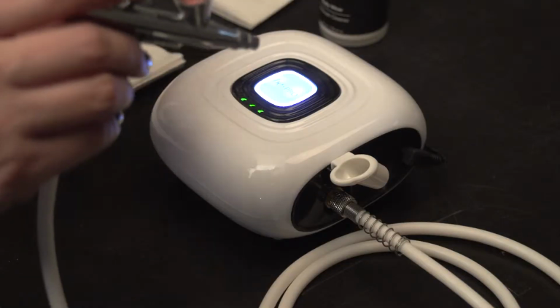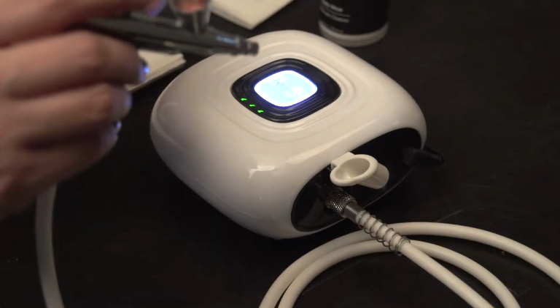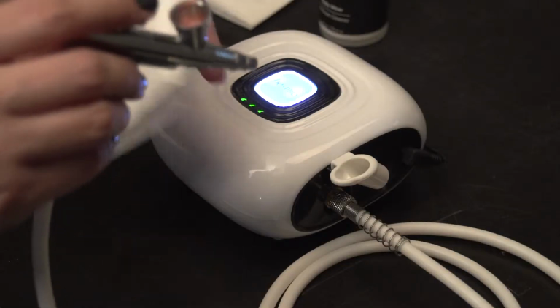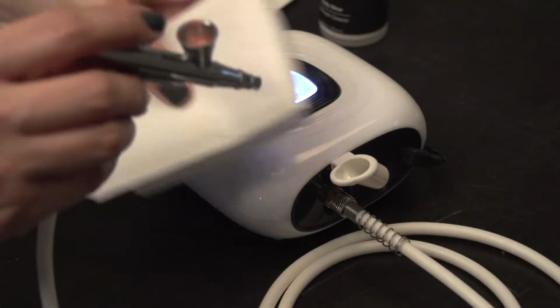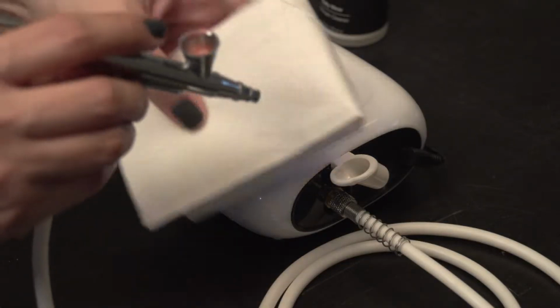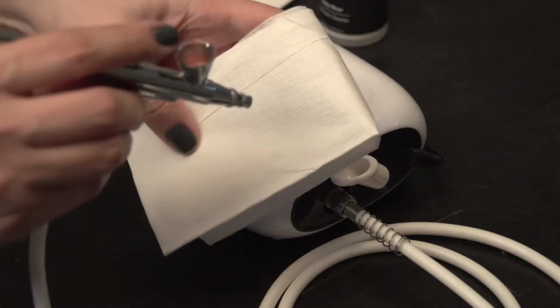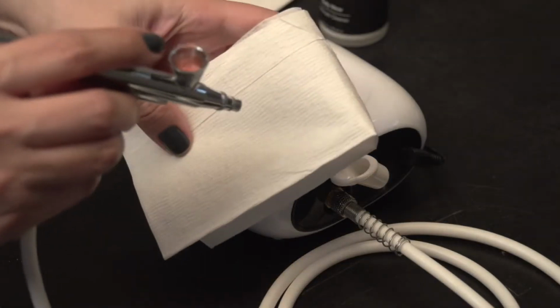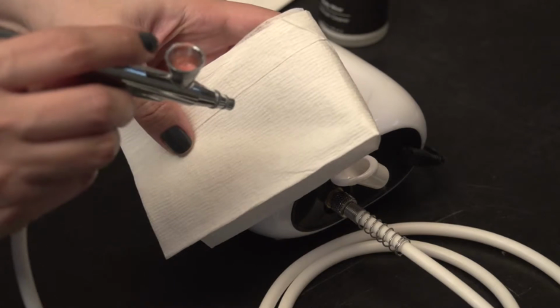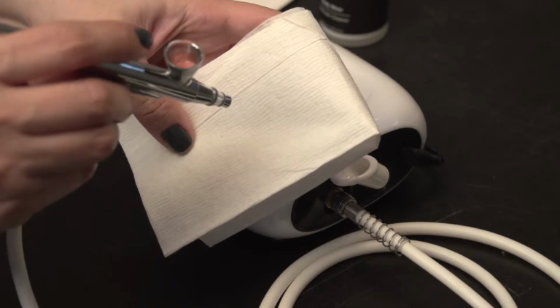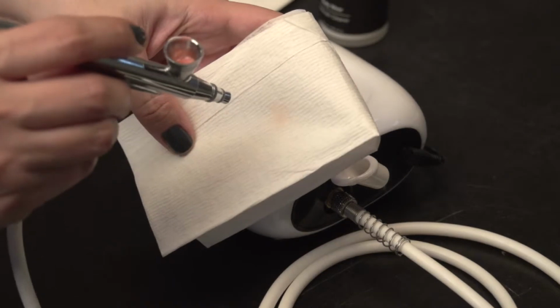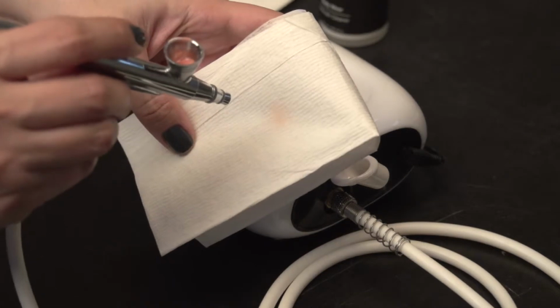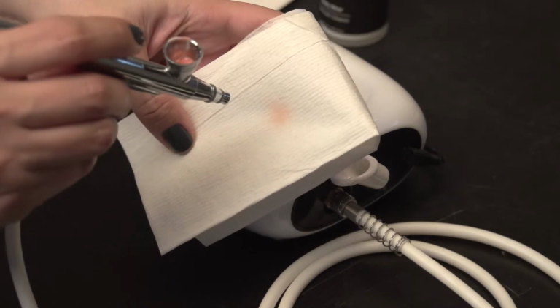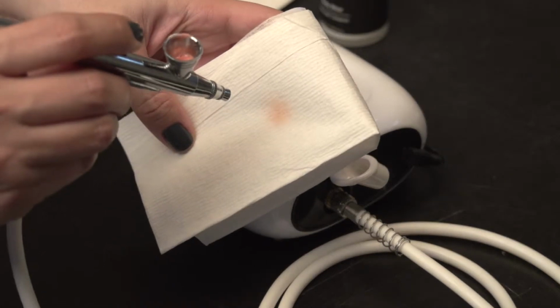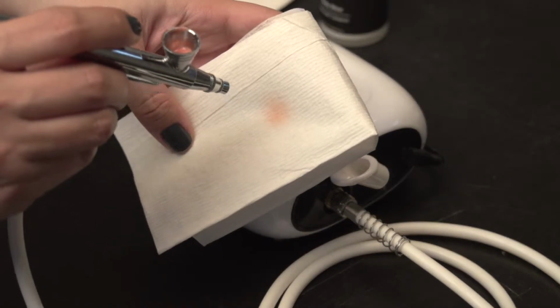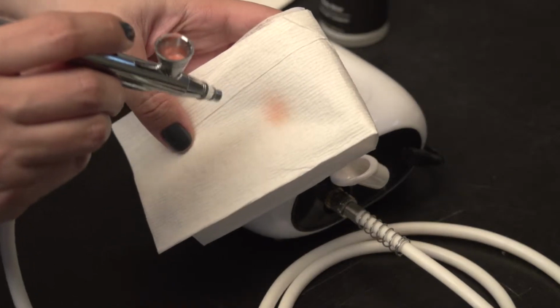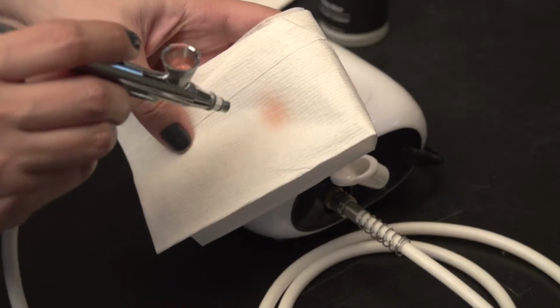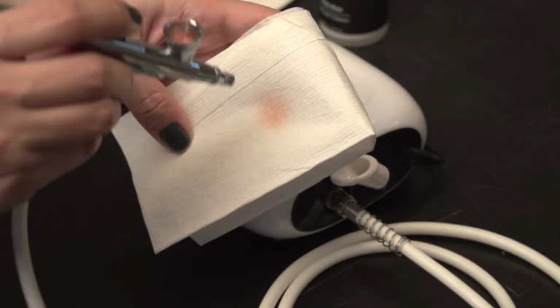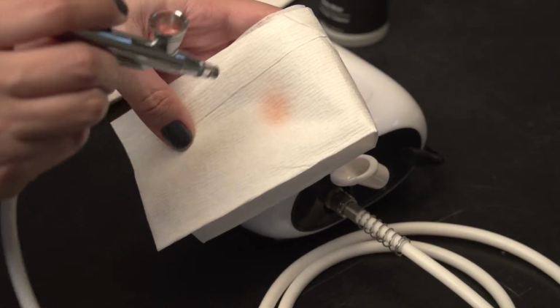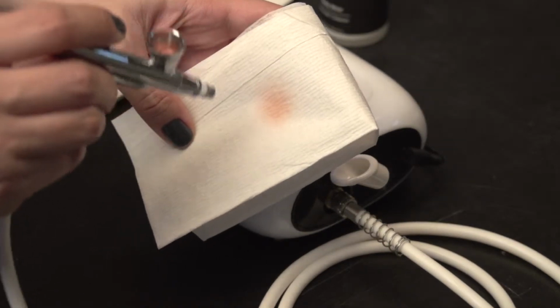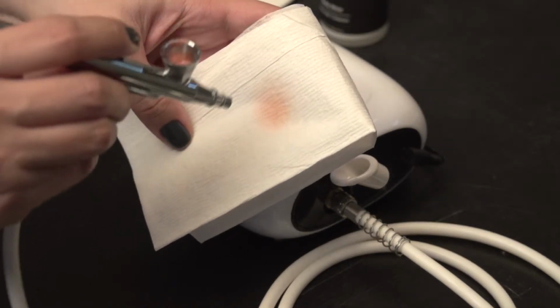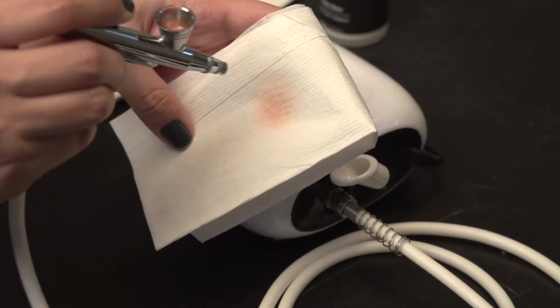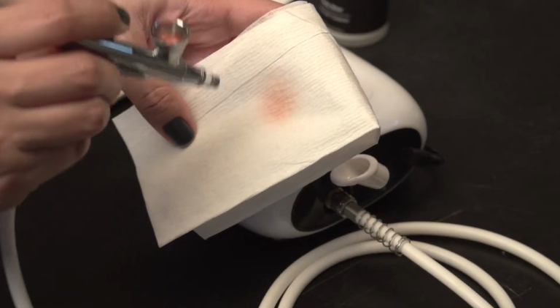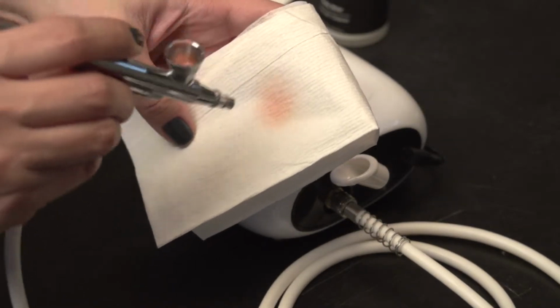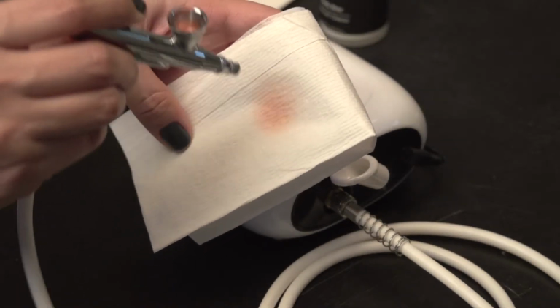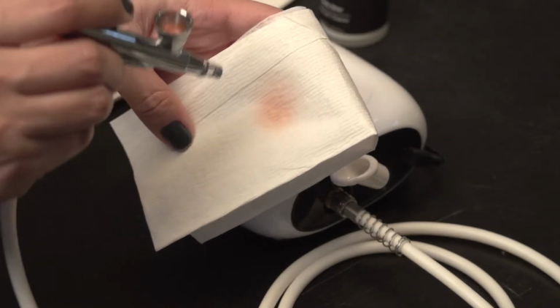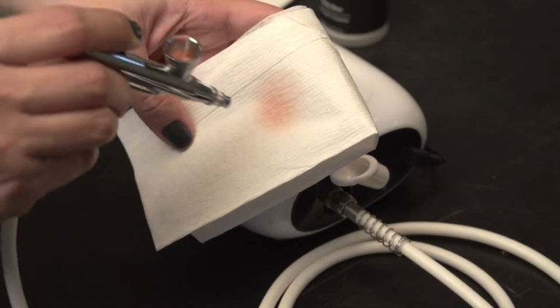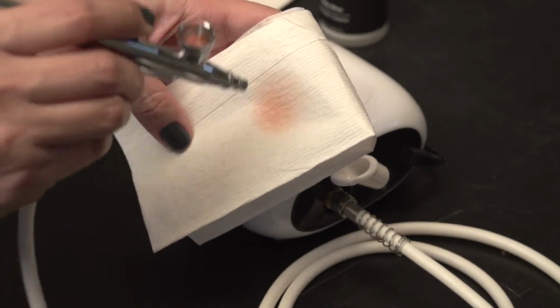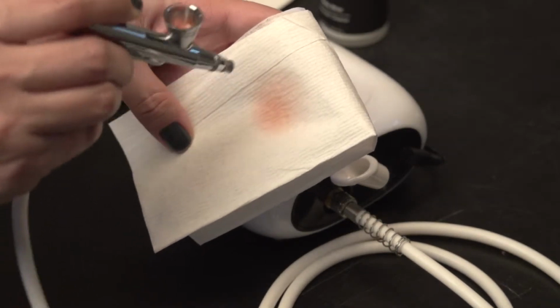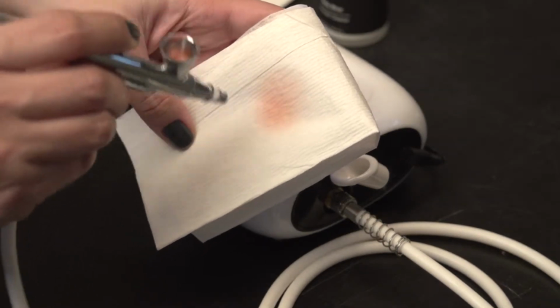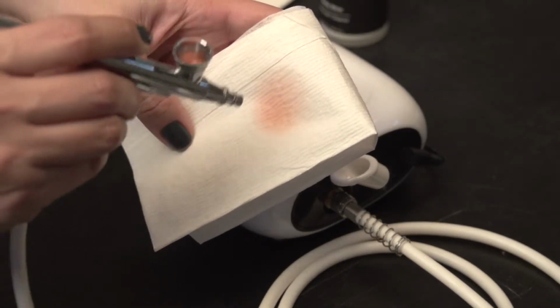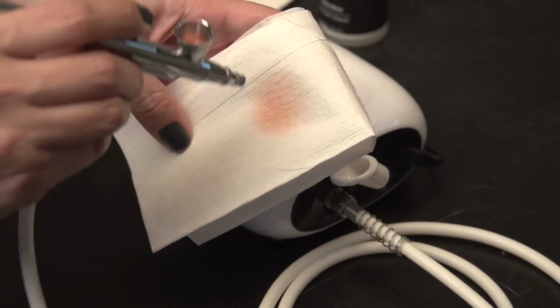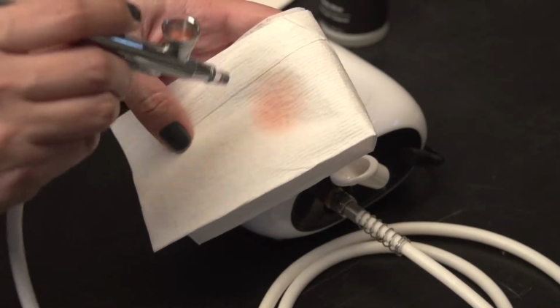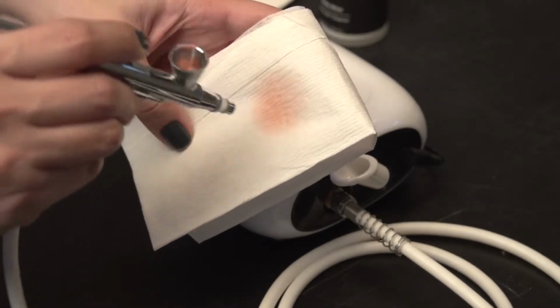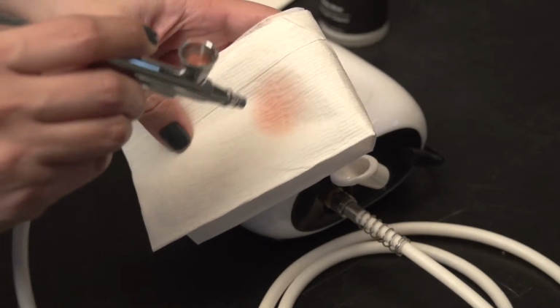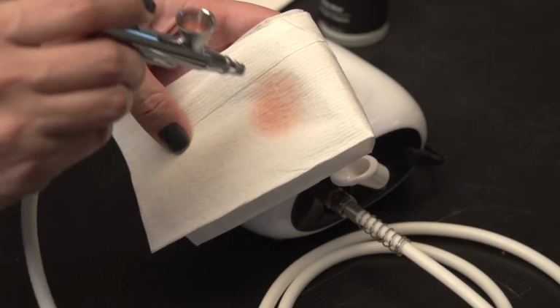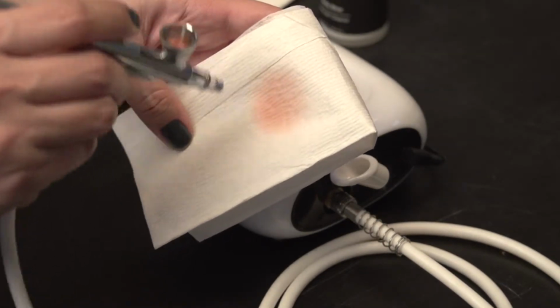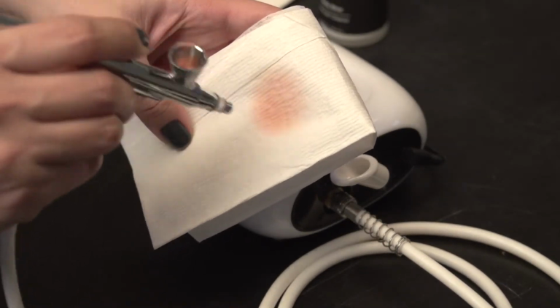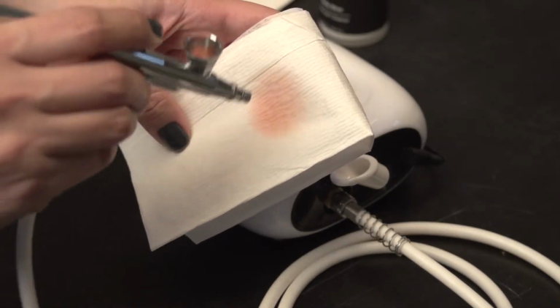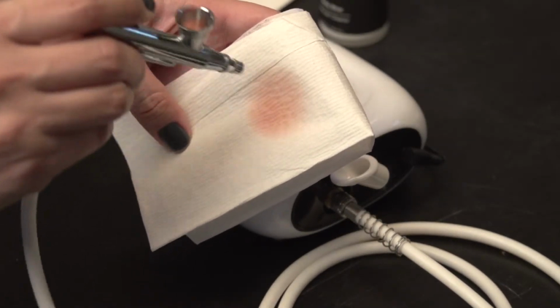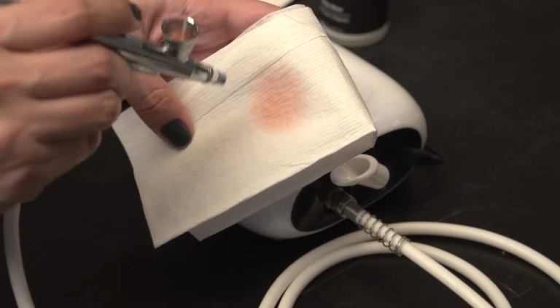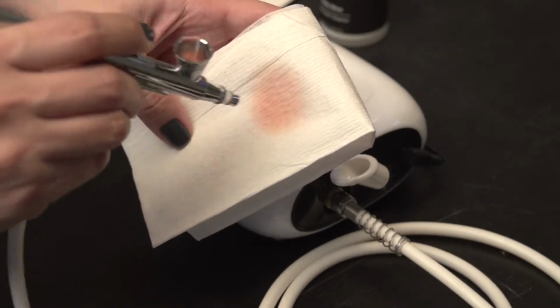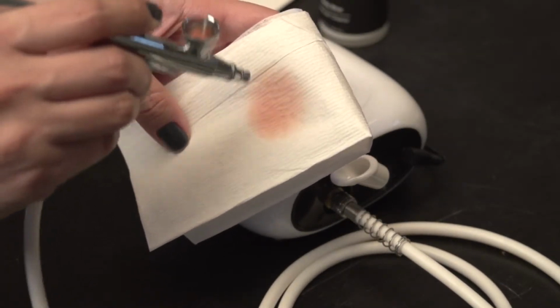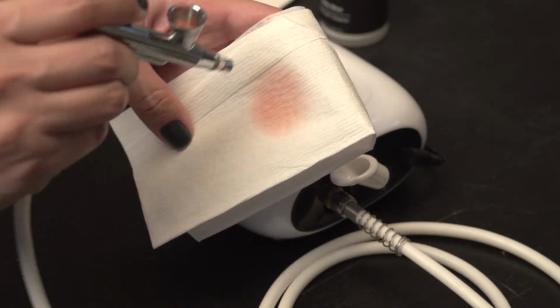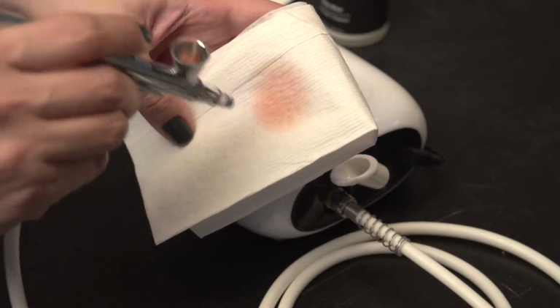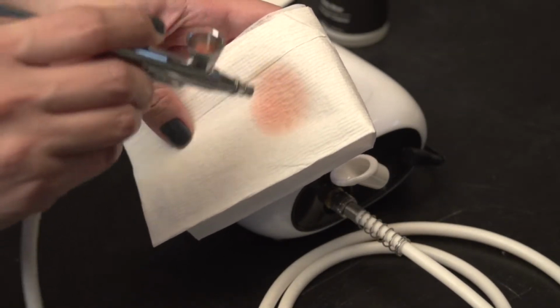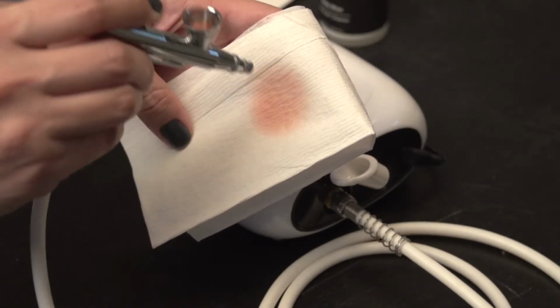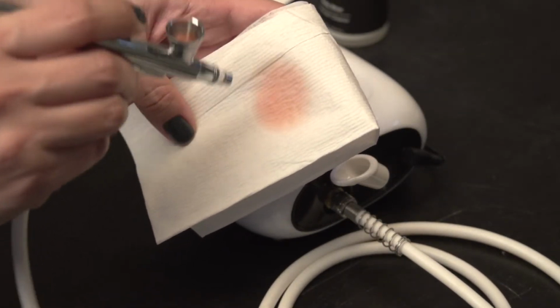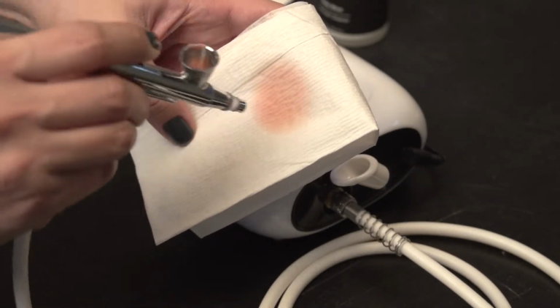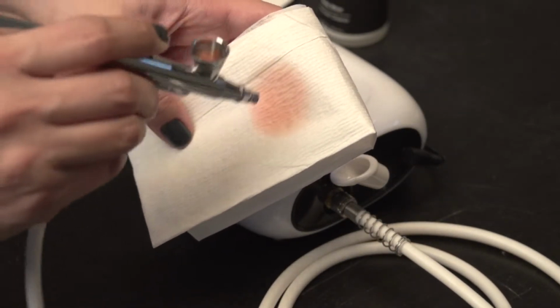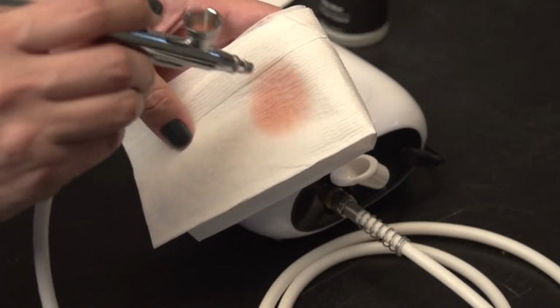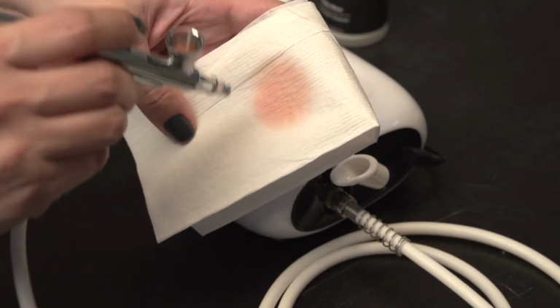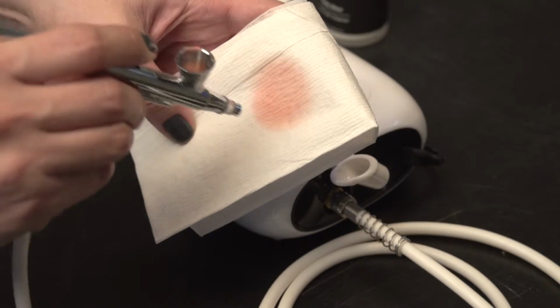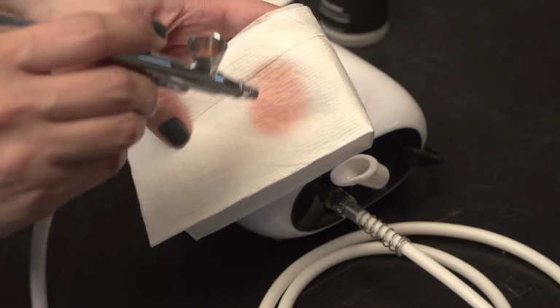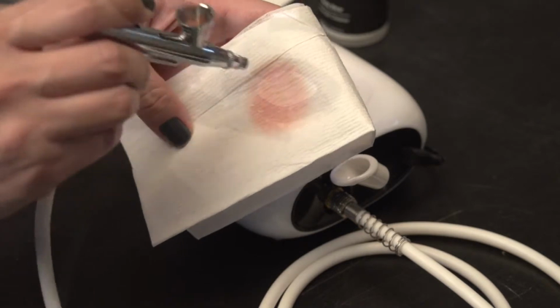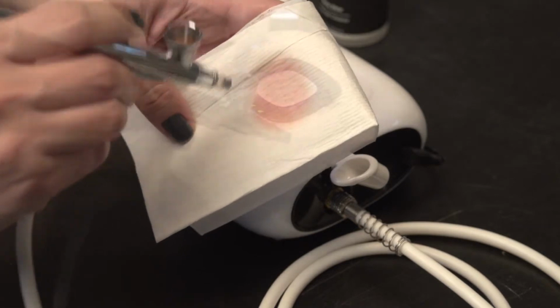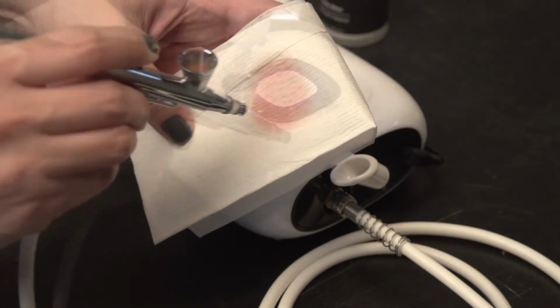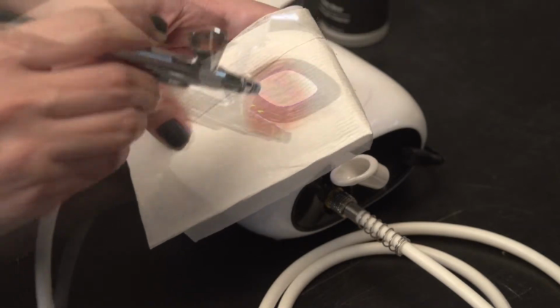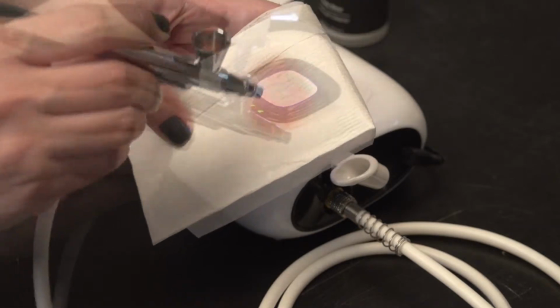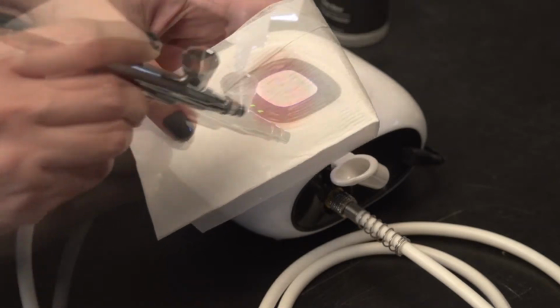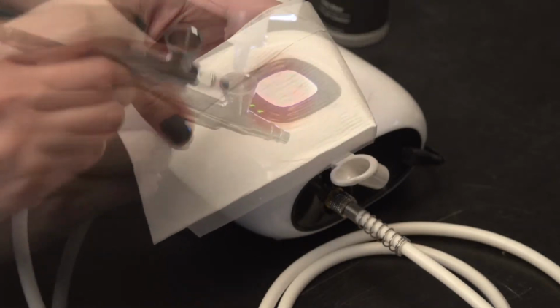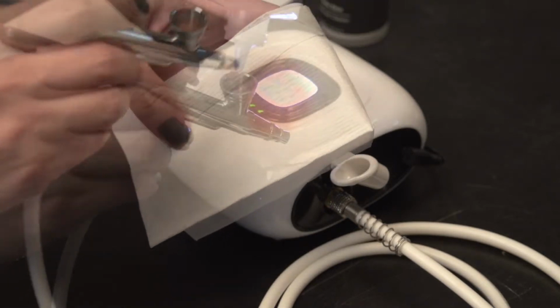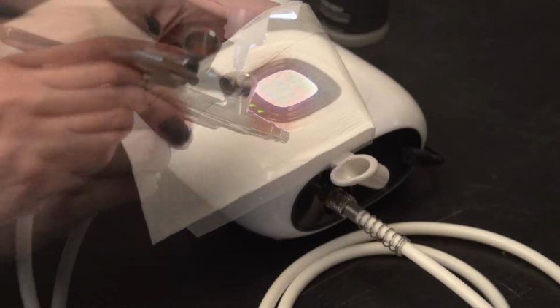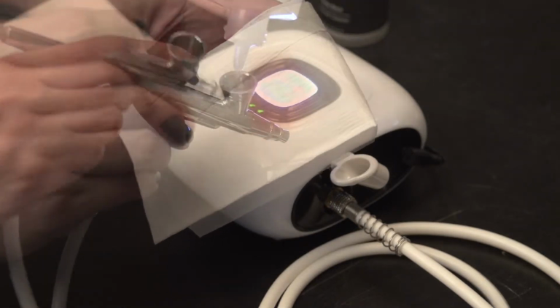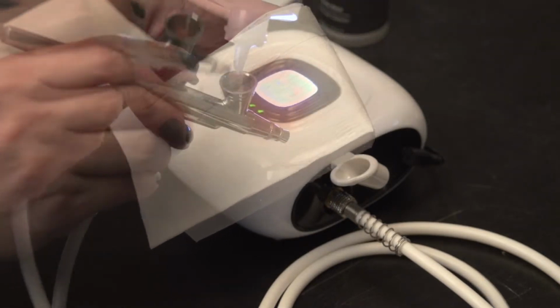To begin cleaning, start by spraying out any leftover product. Once removed, apply three to five drops of cleaner into the cup.